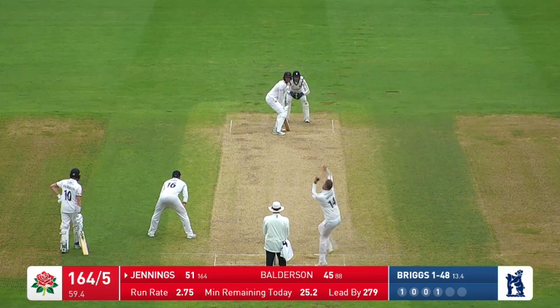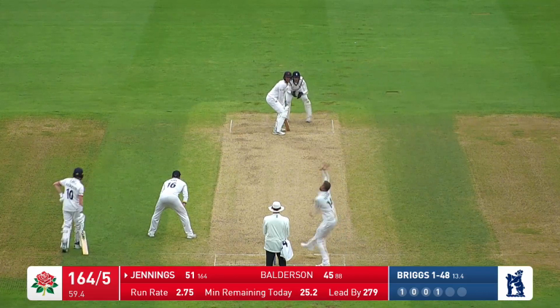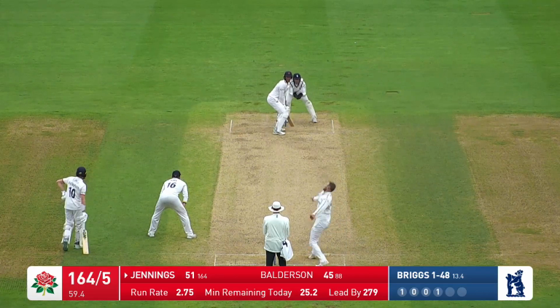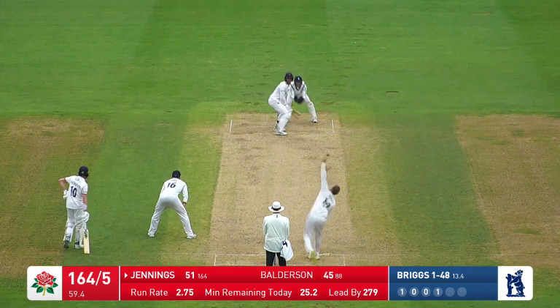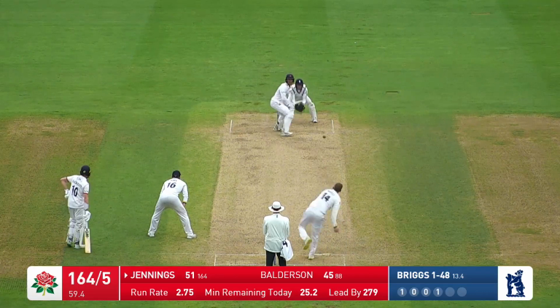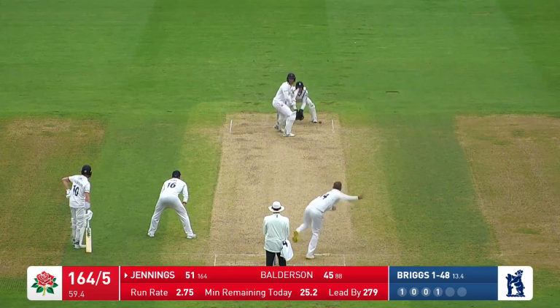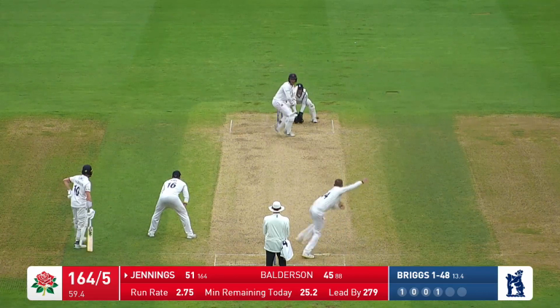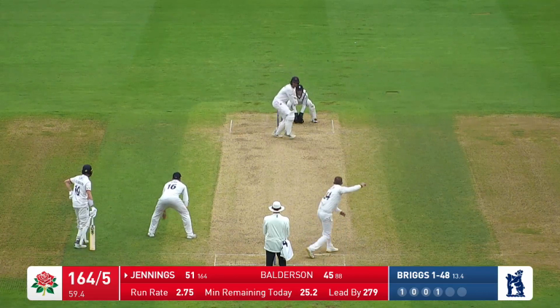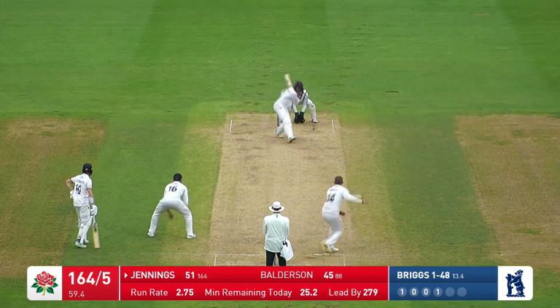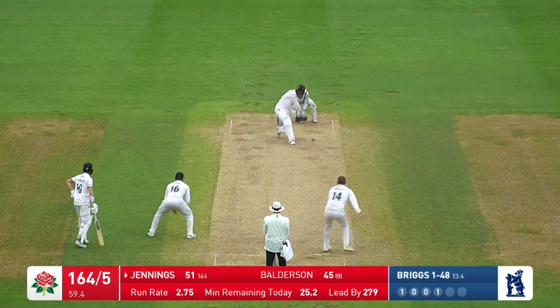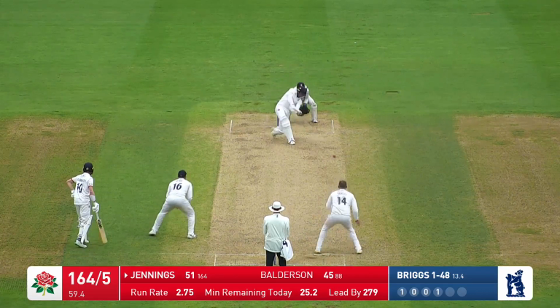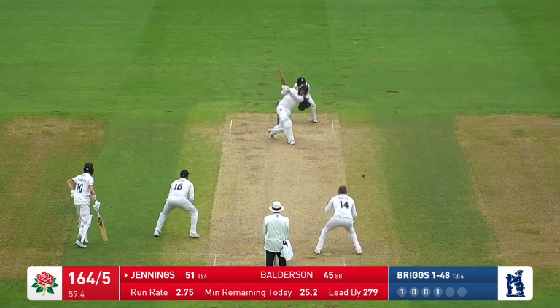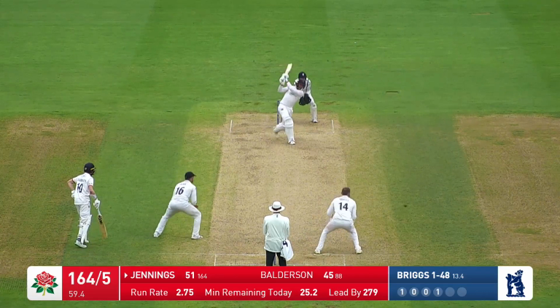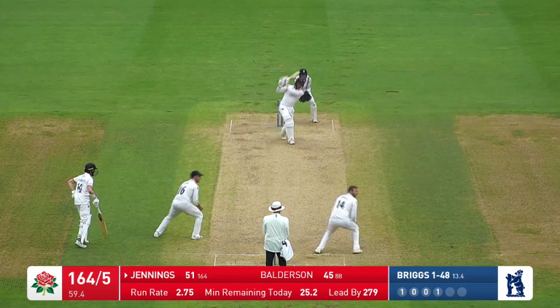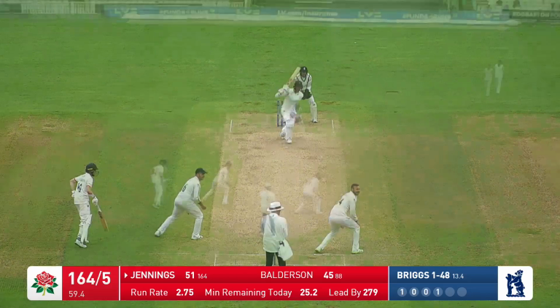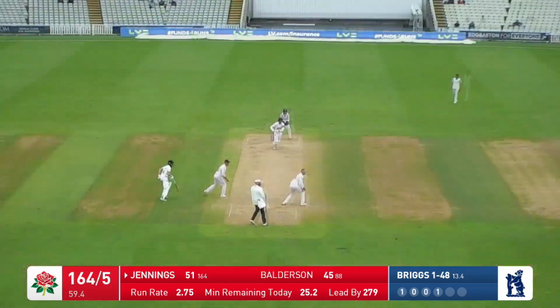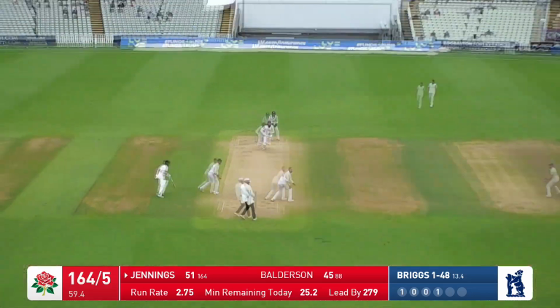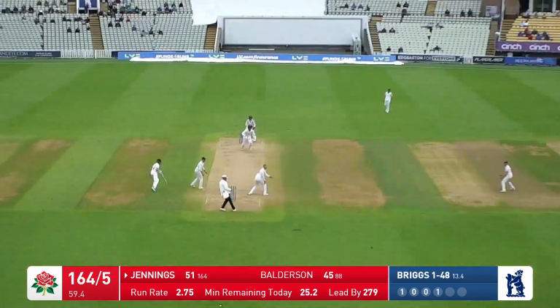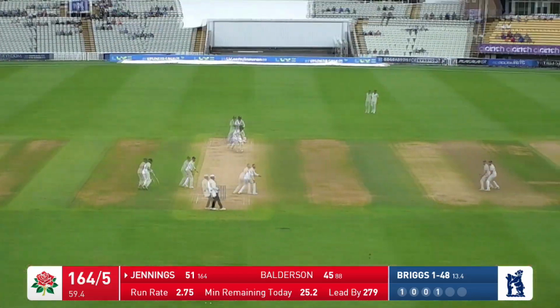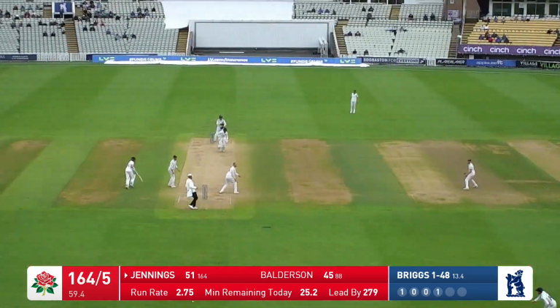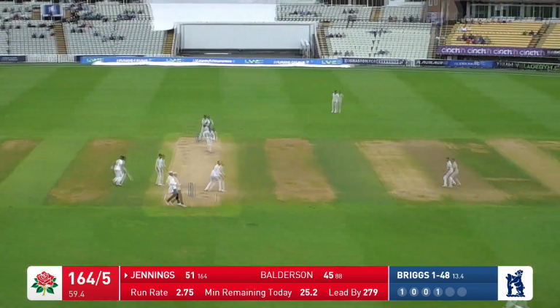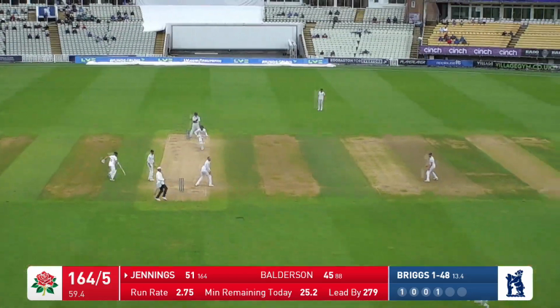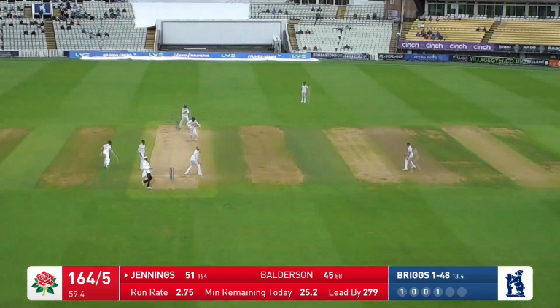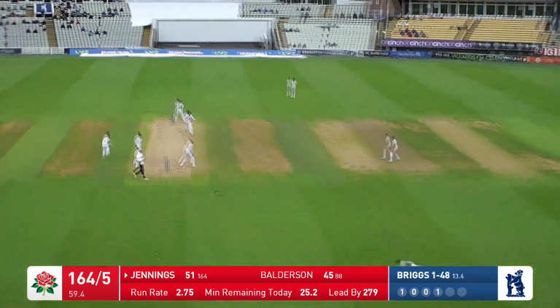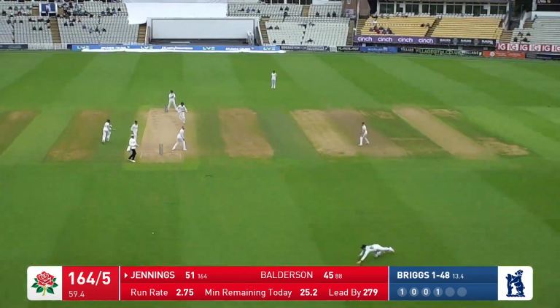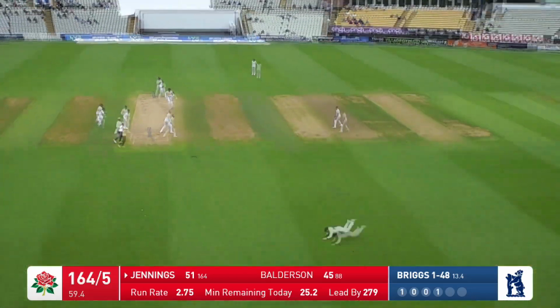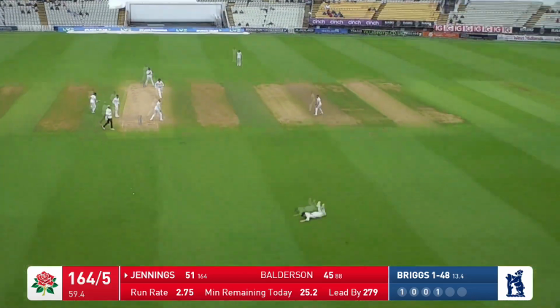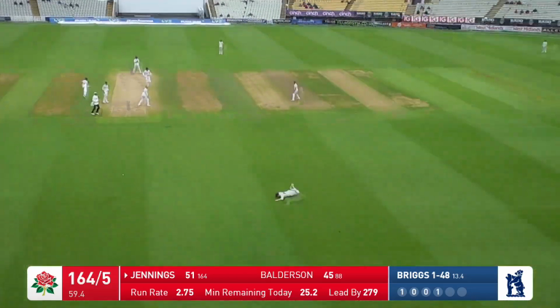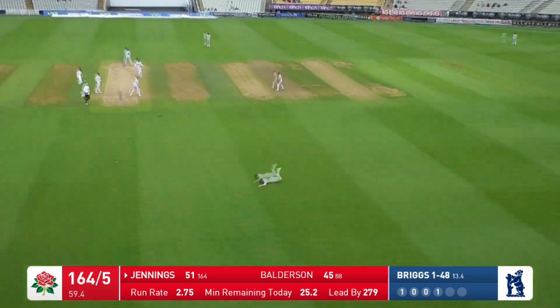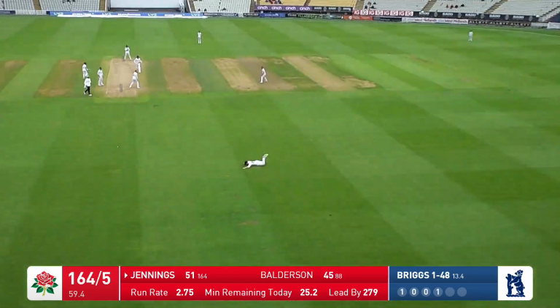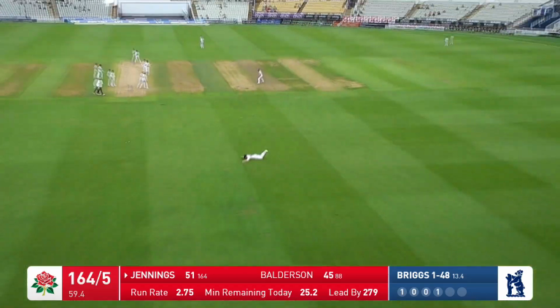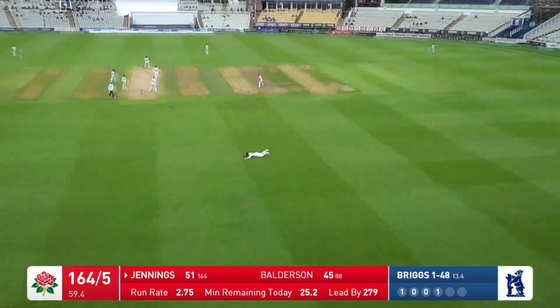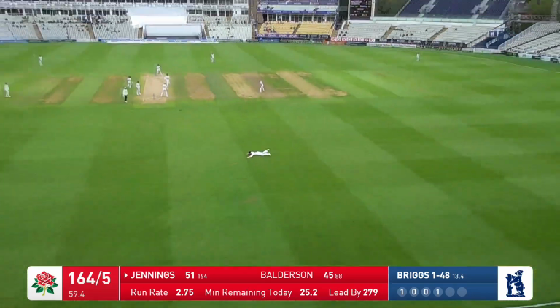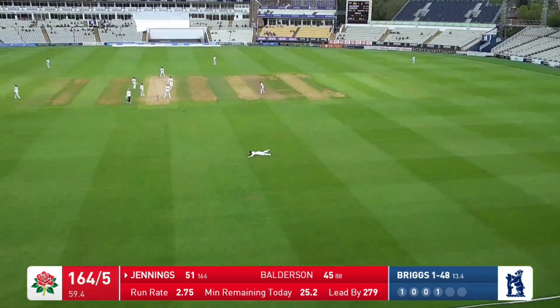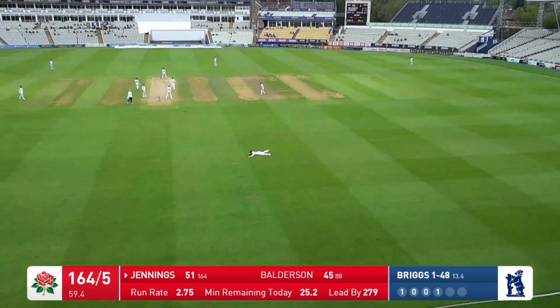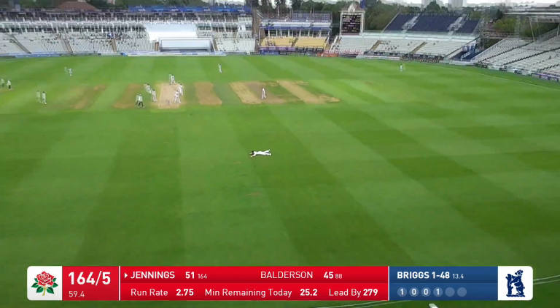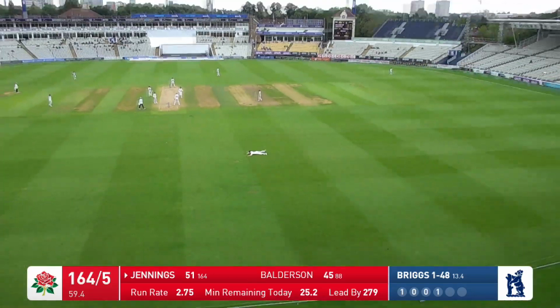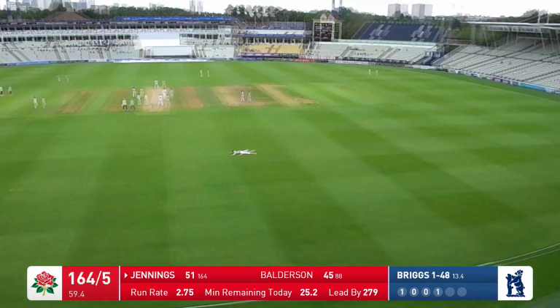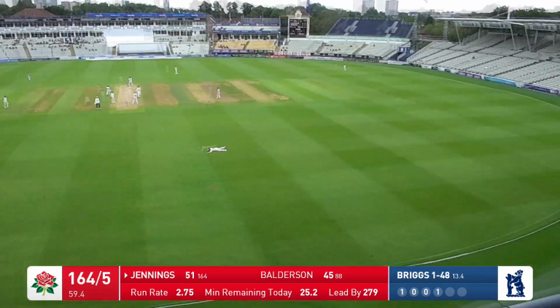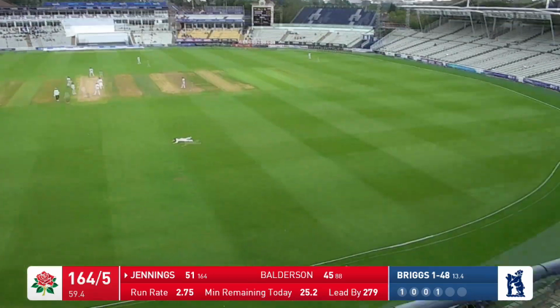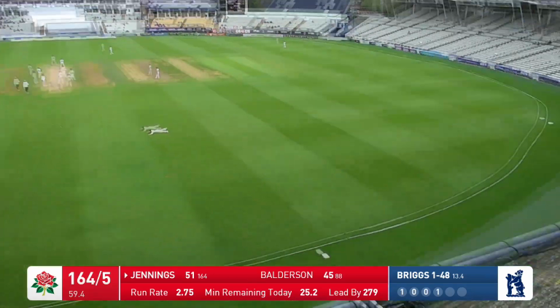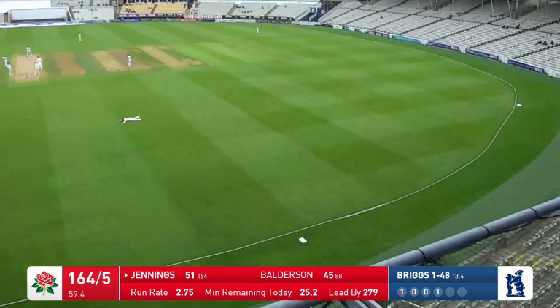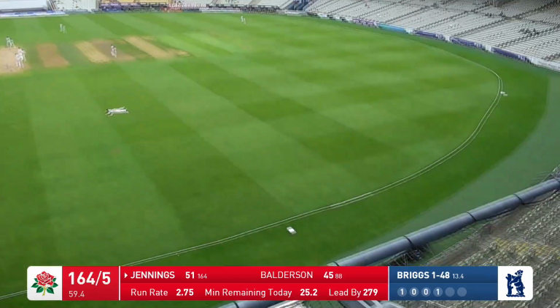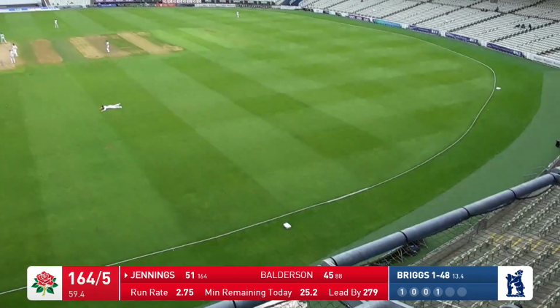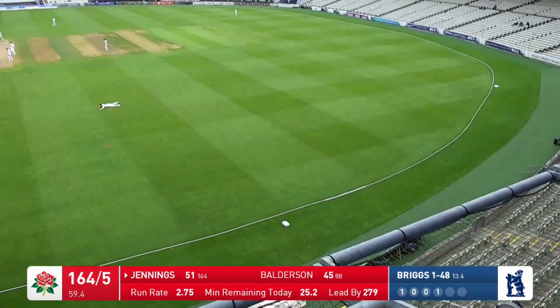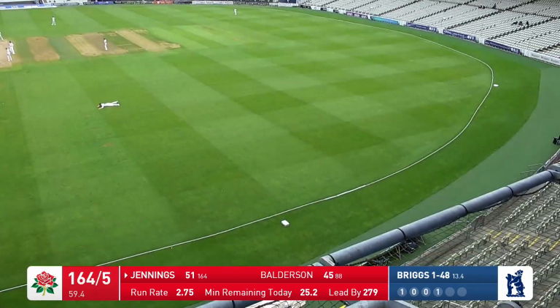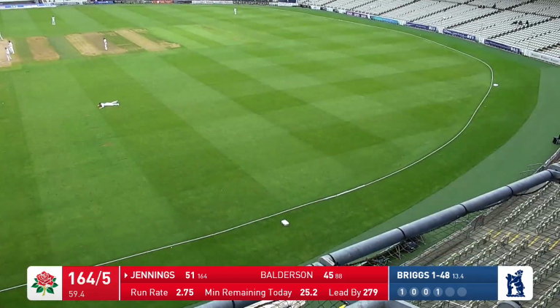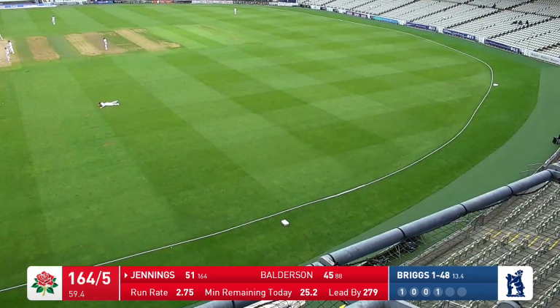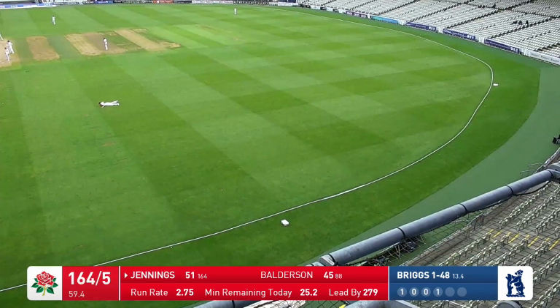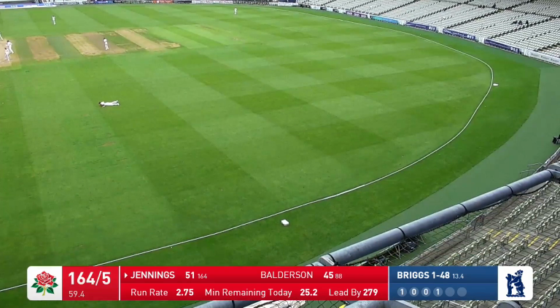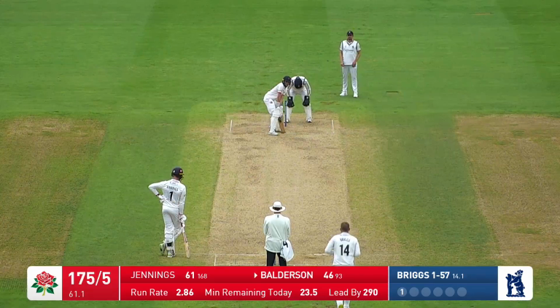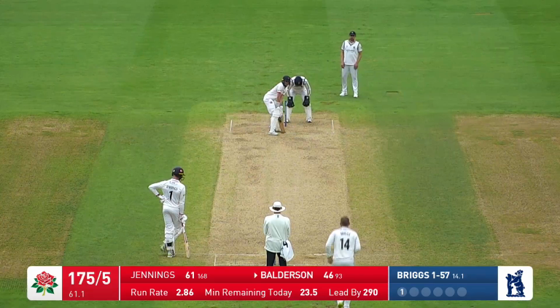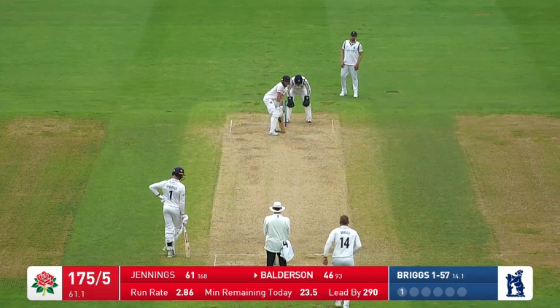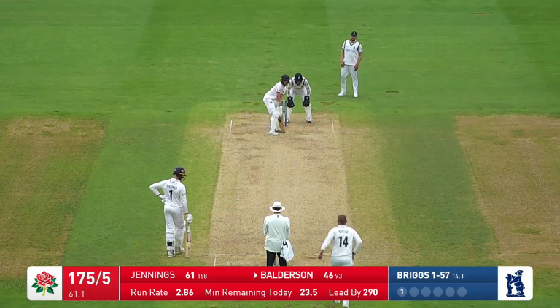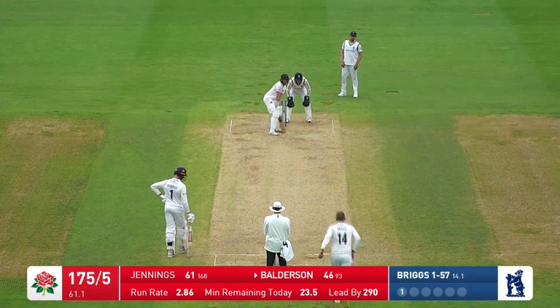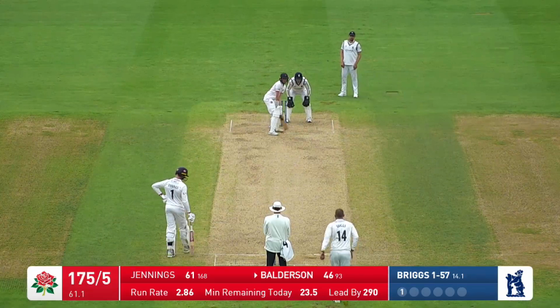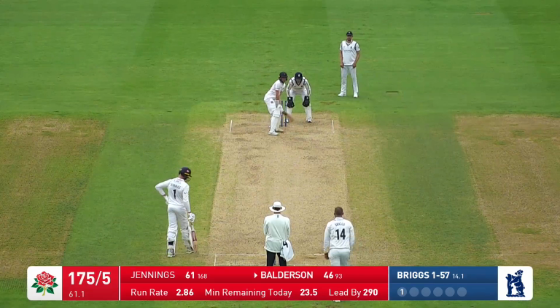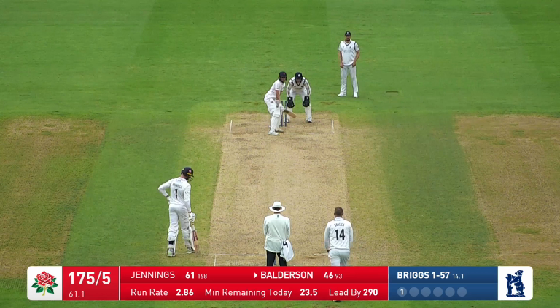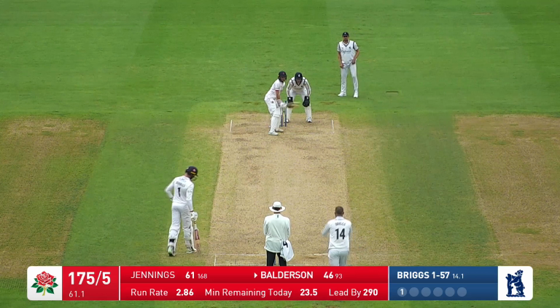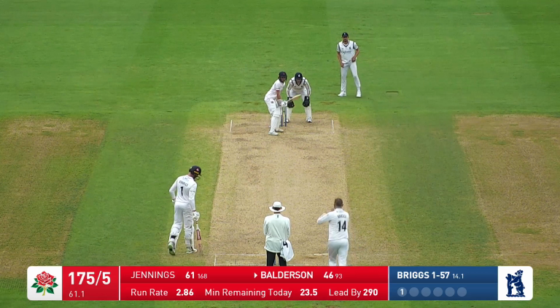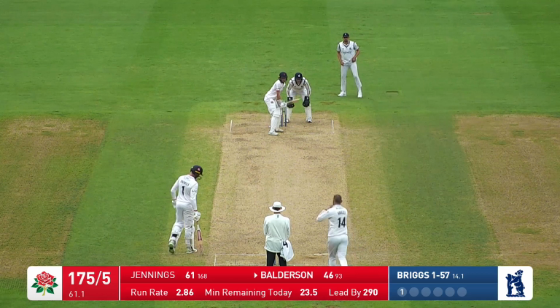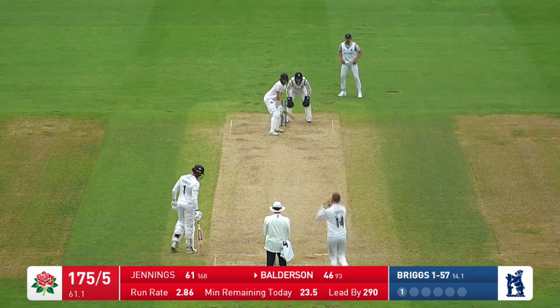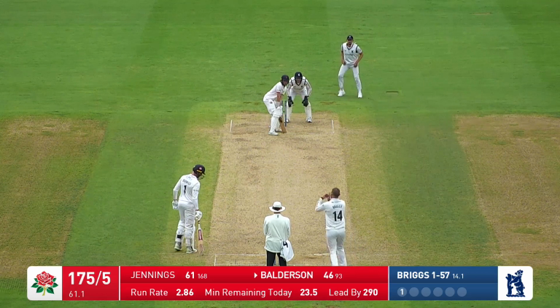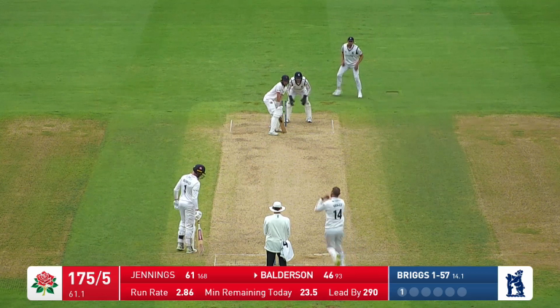Left arm over — that's a full toss, and it's driven to long off for four. The lead: 290.